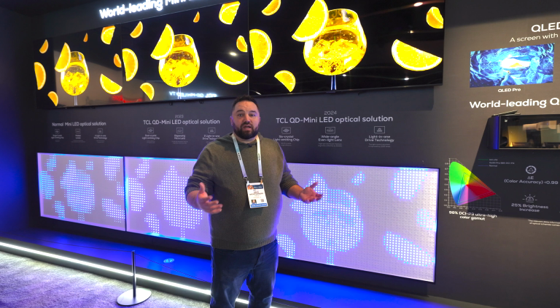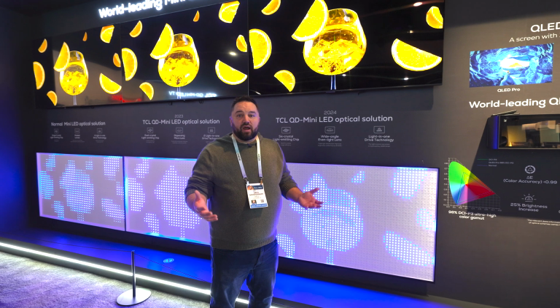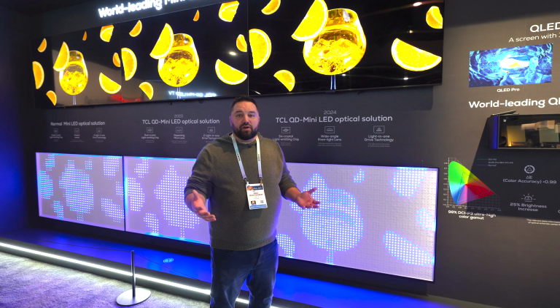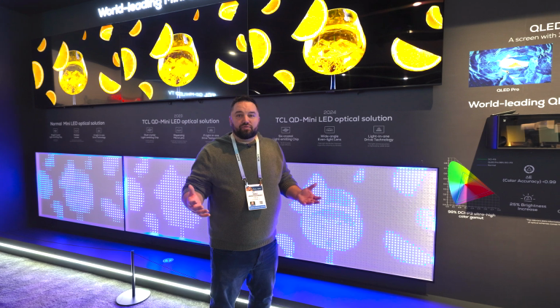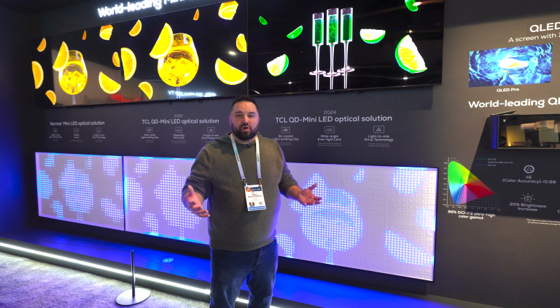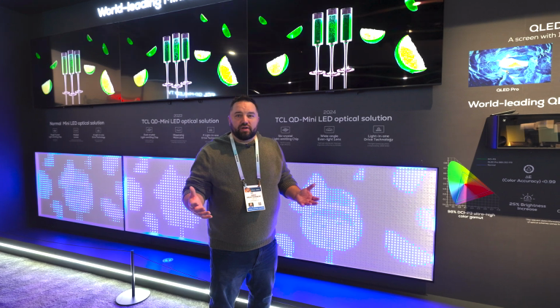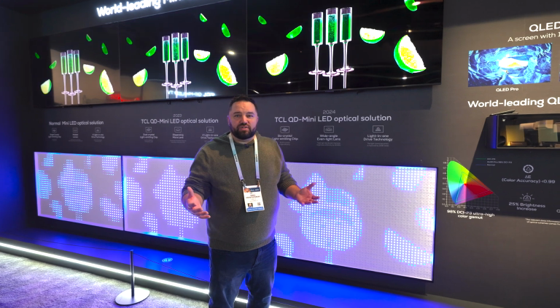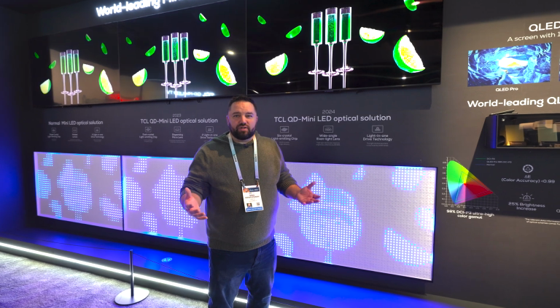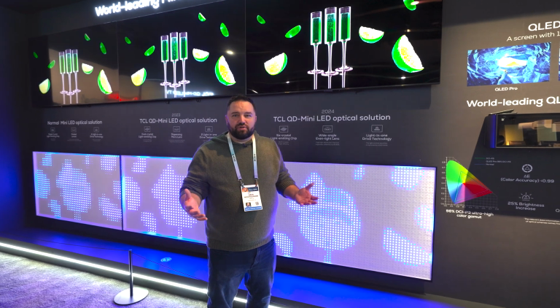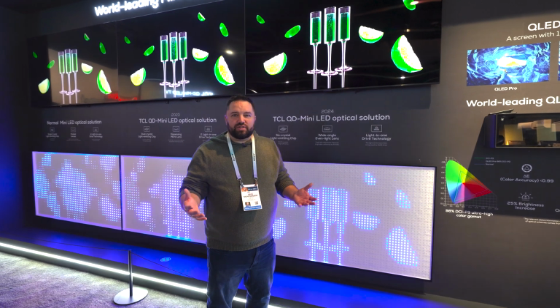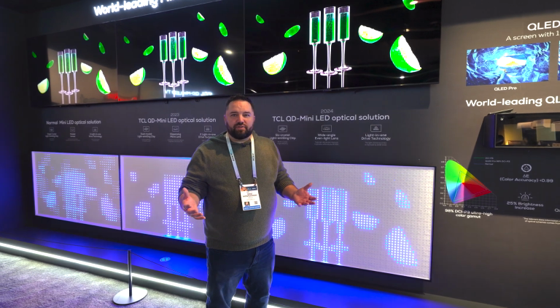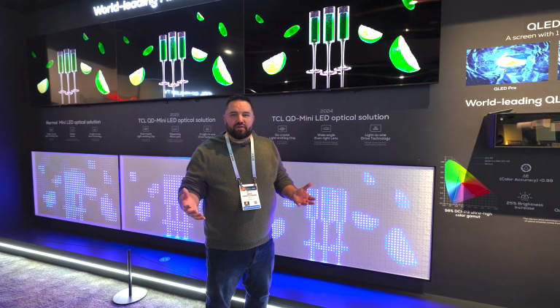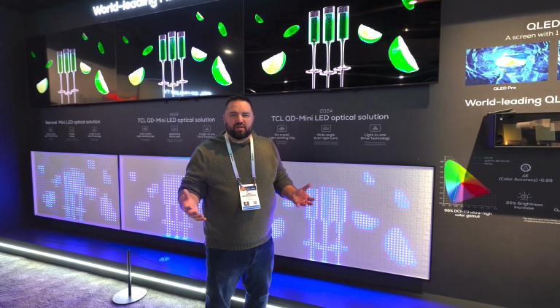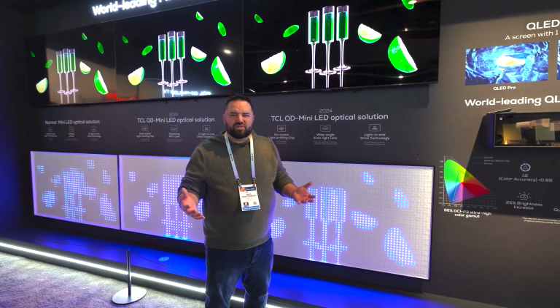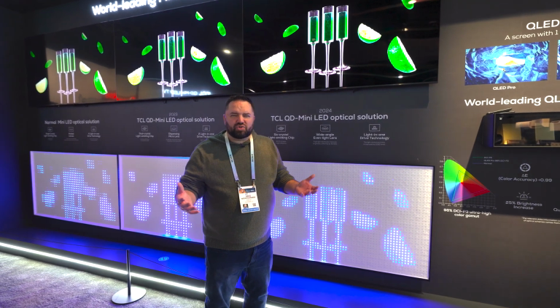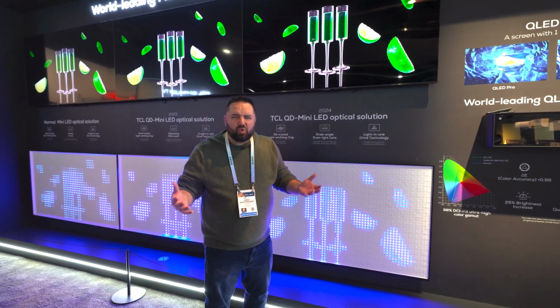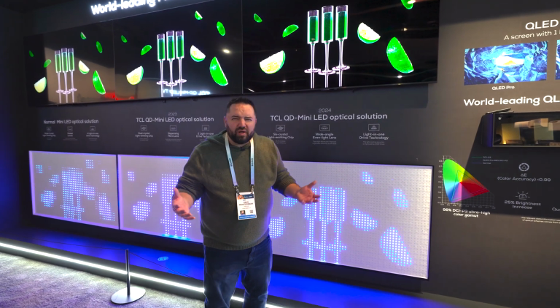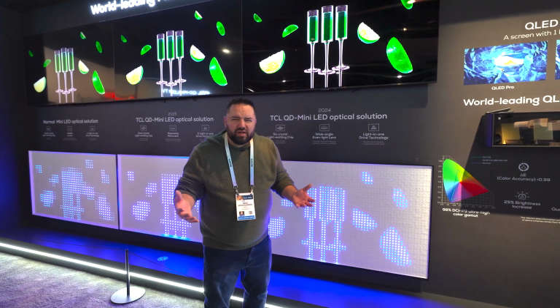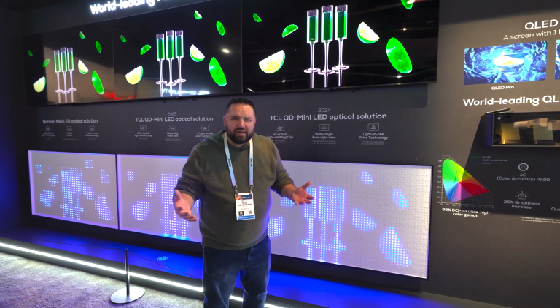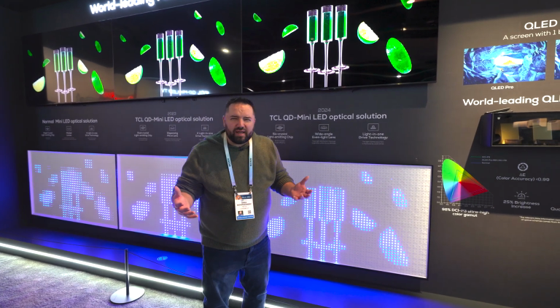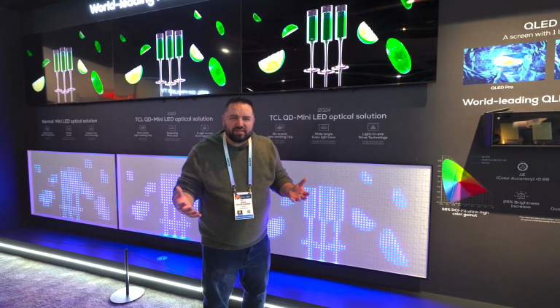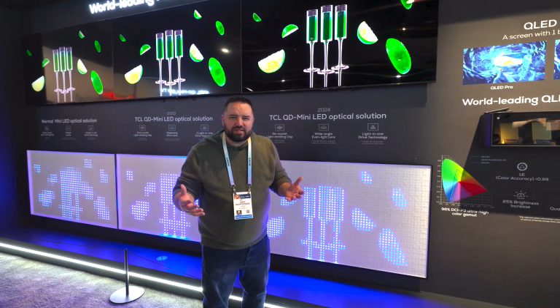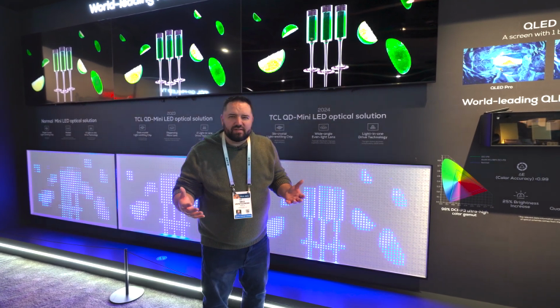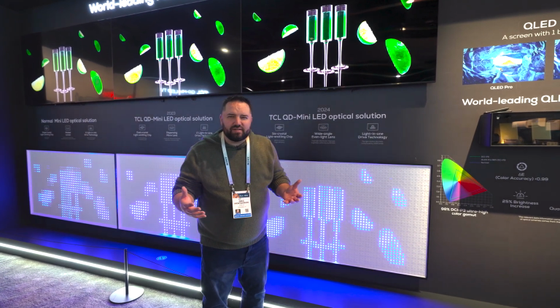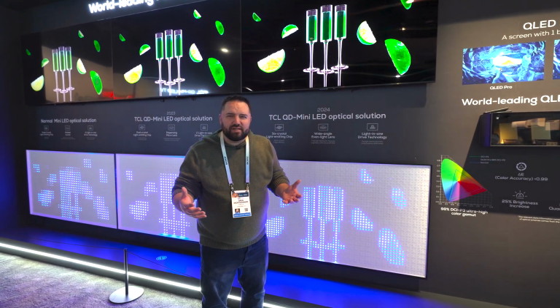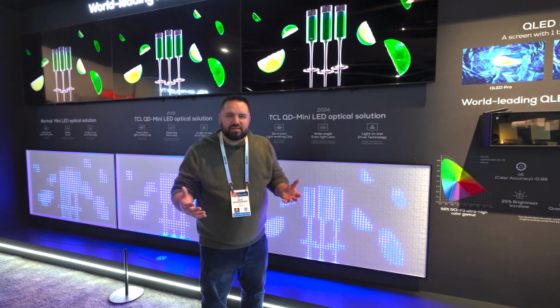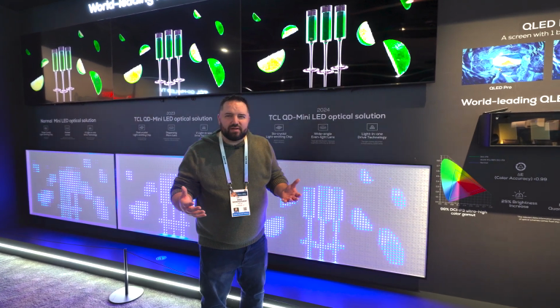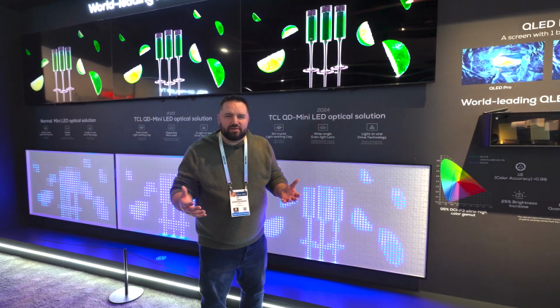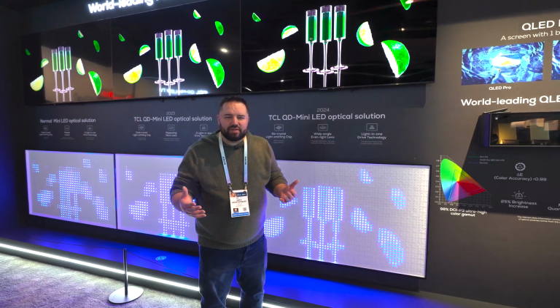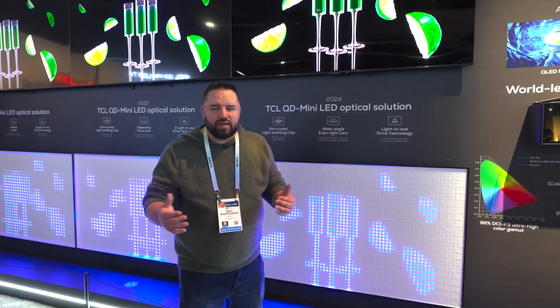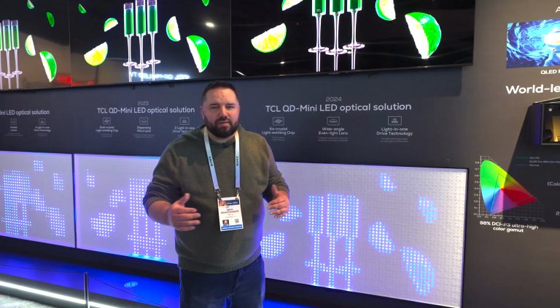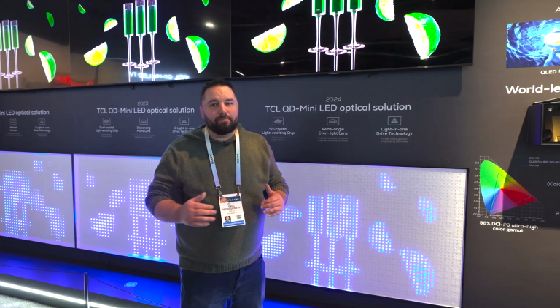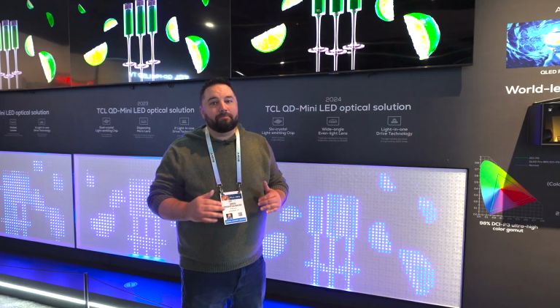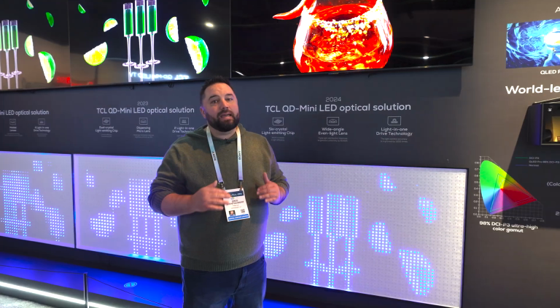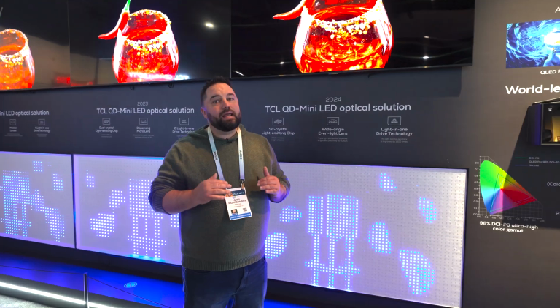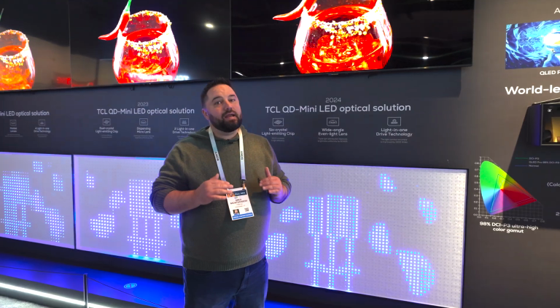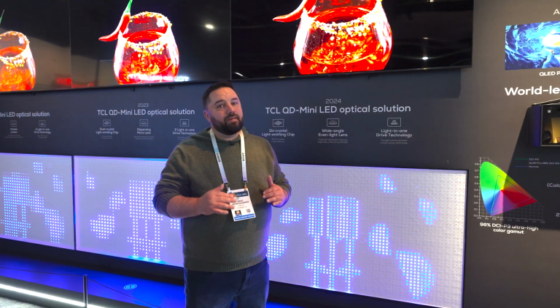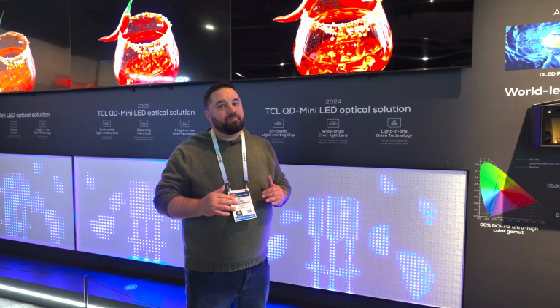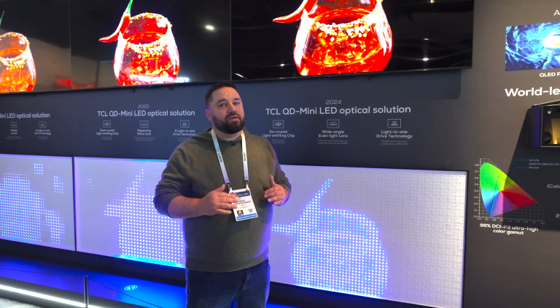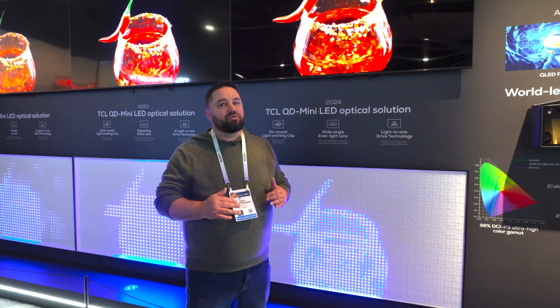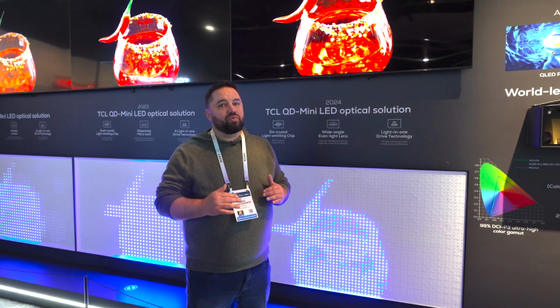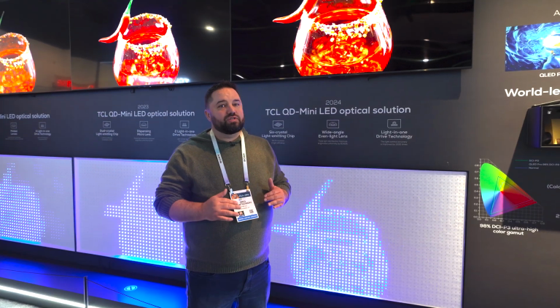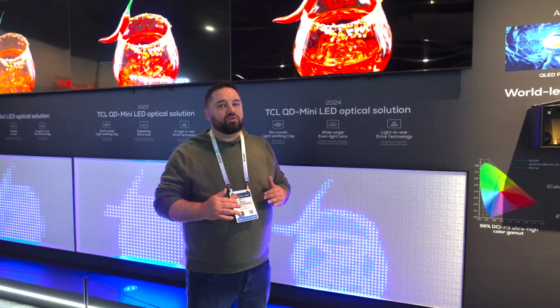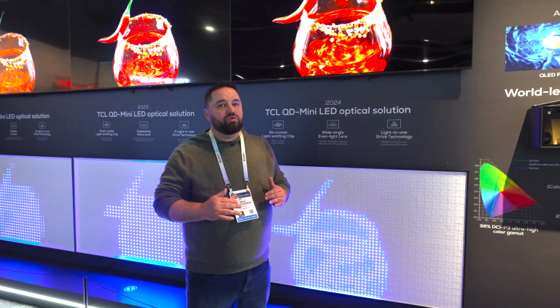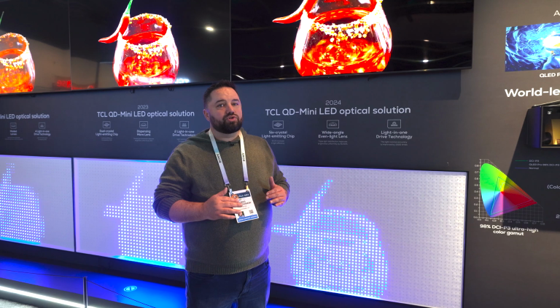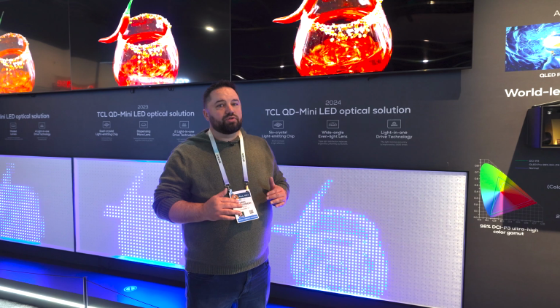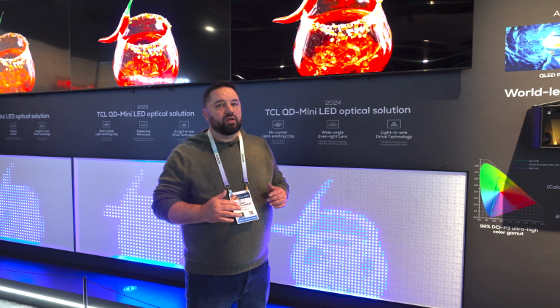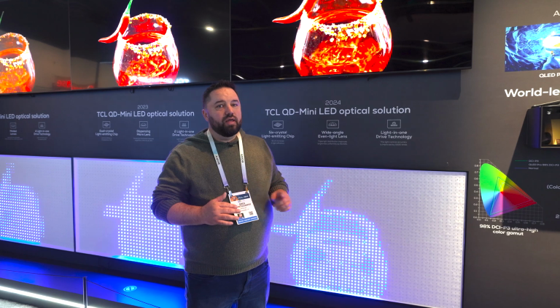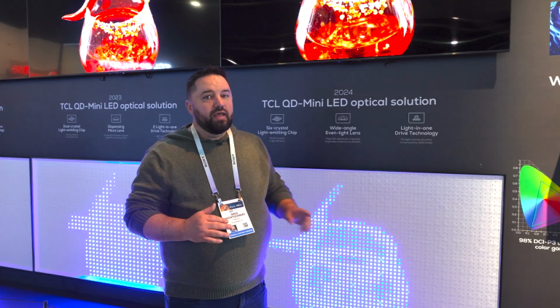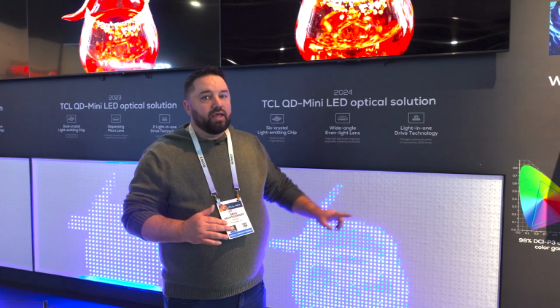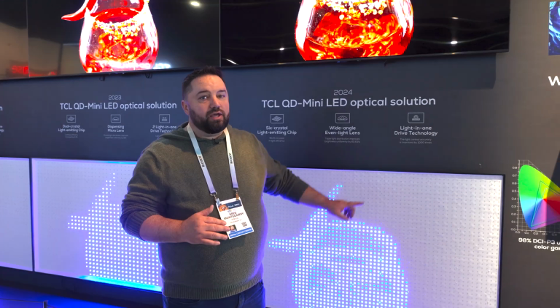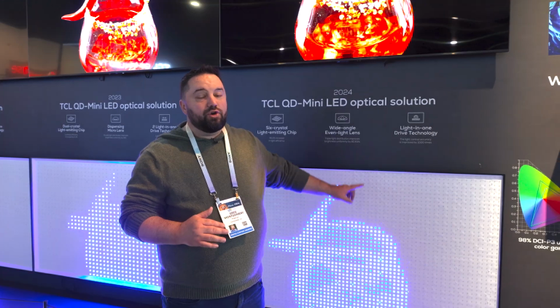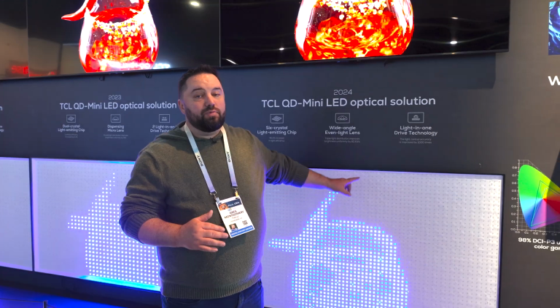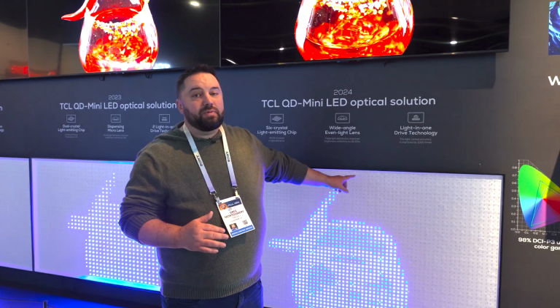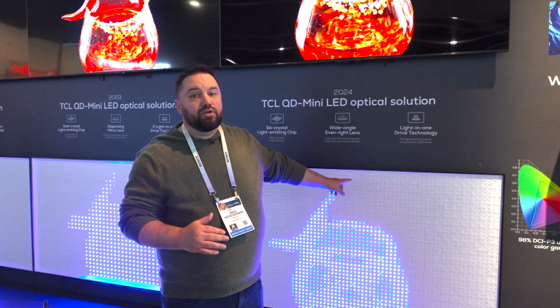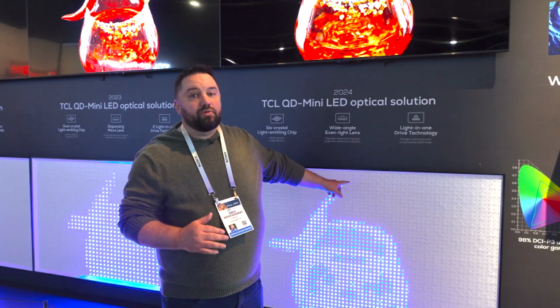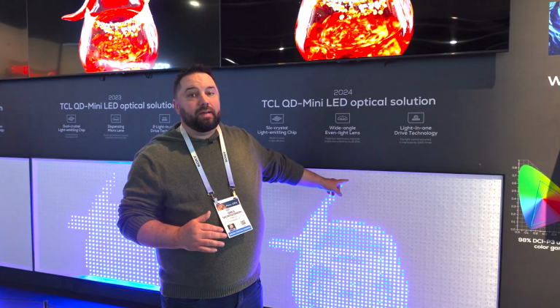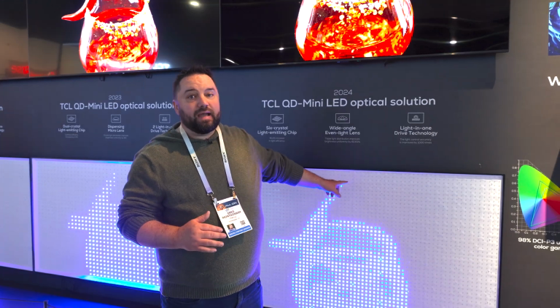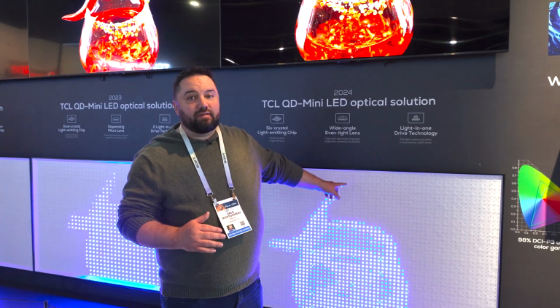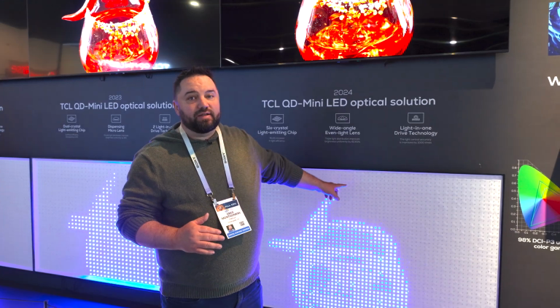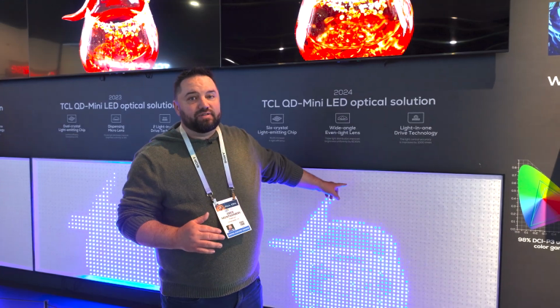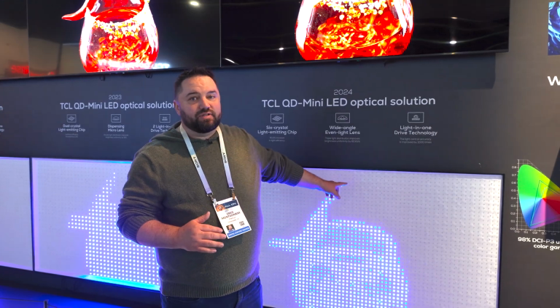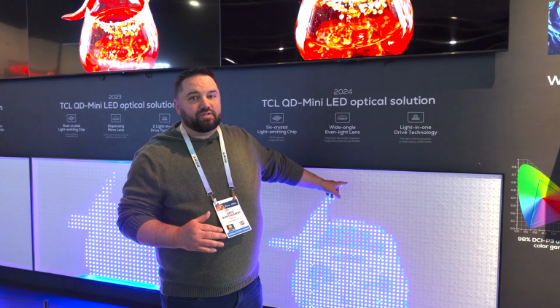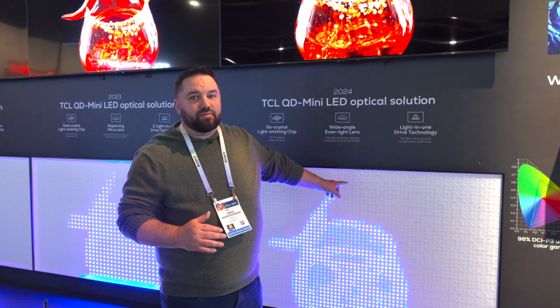Tired of trying to see your TV, squinting and can't see the details? It may not be the resolution — it could be your backlight system.